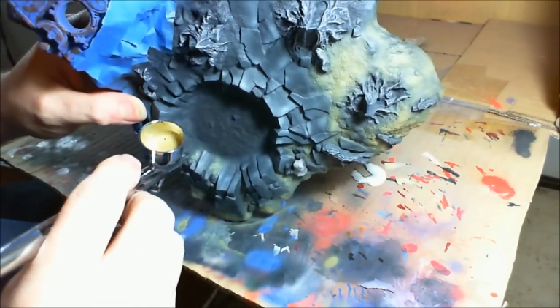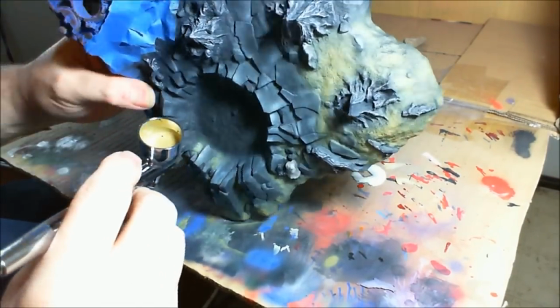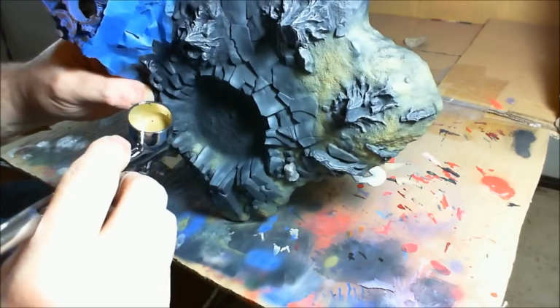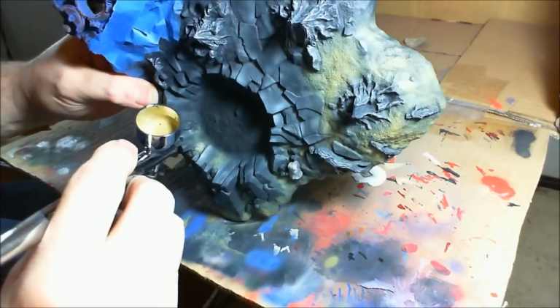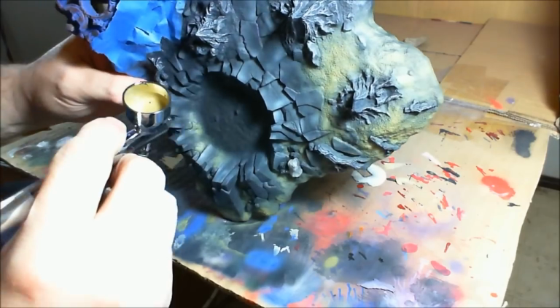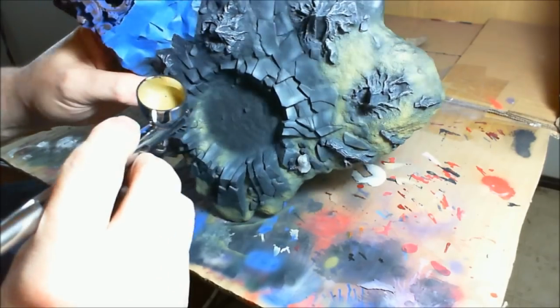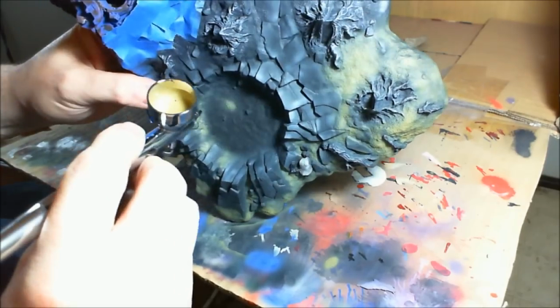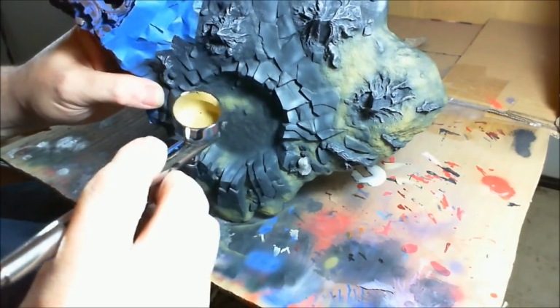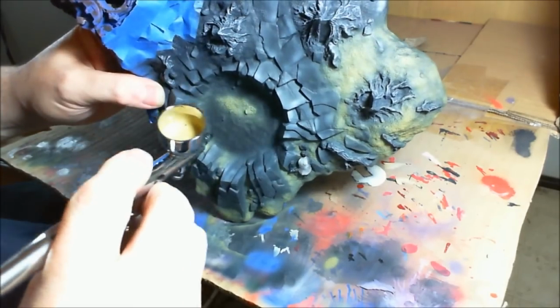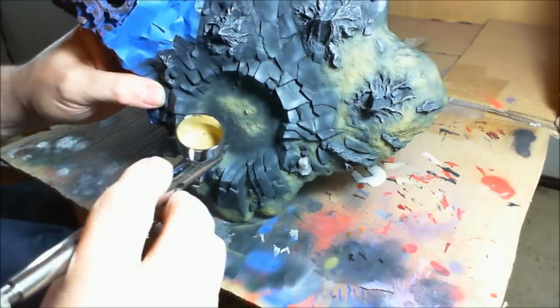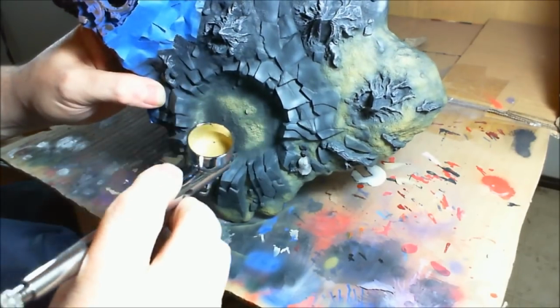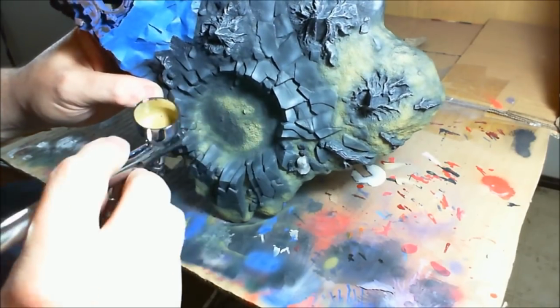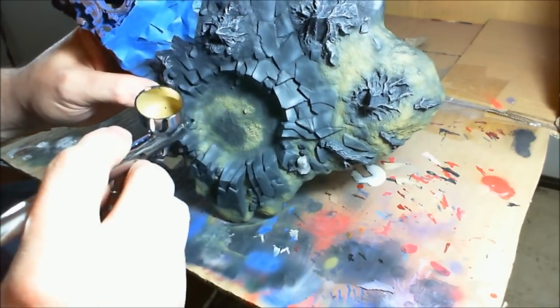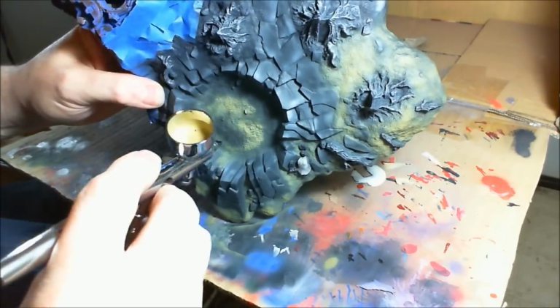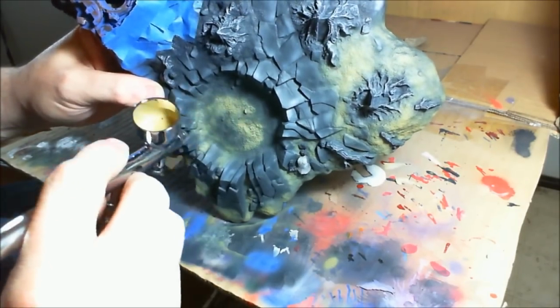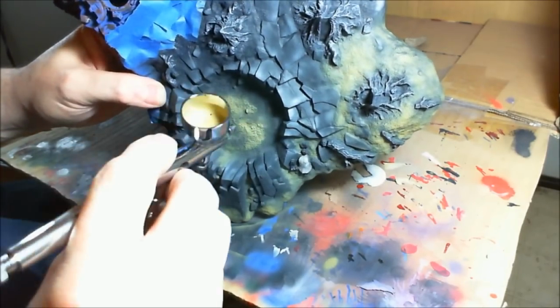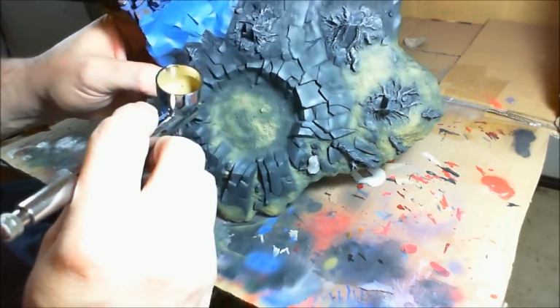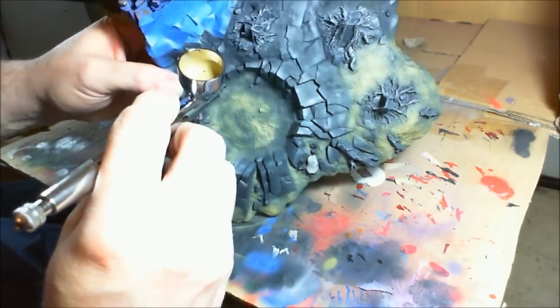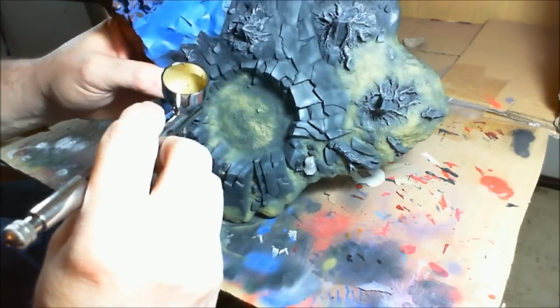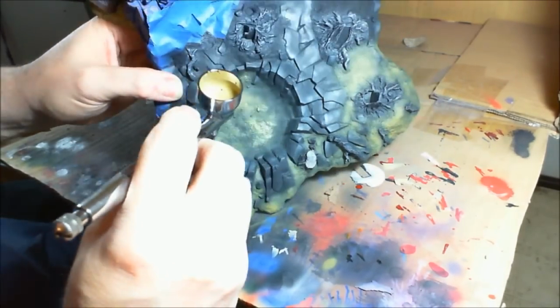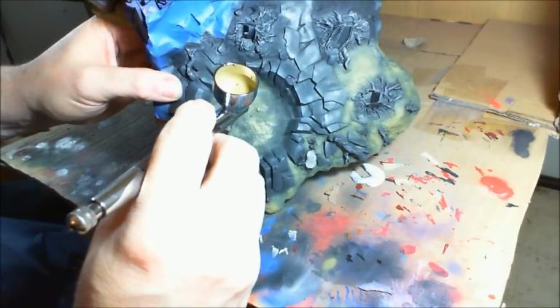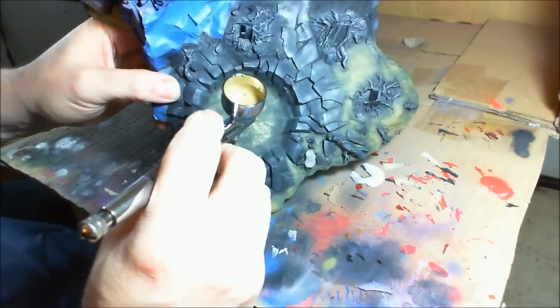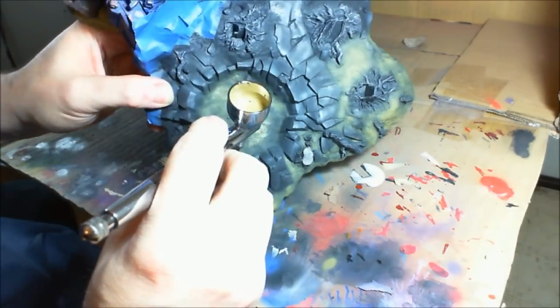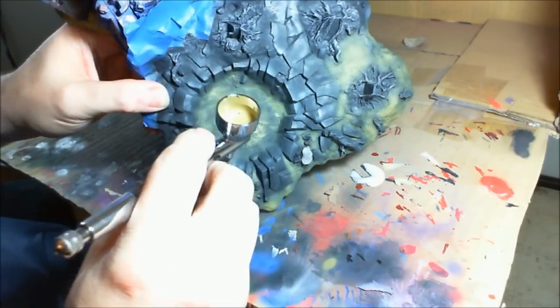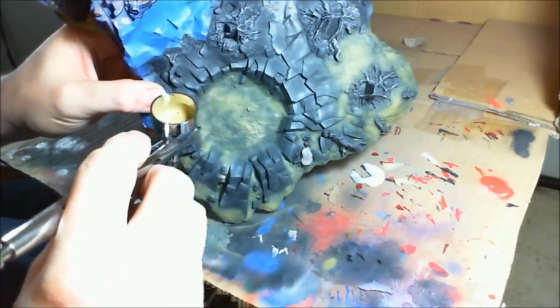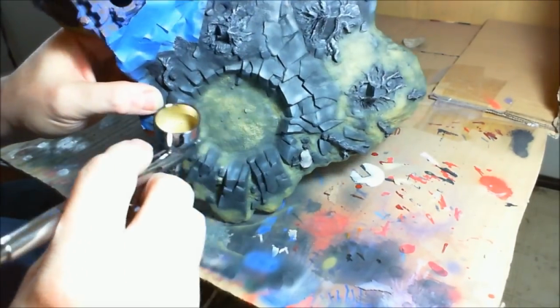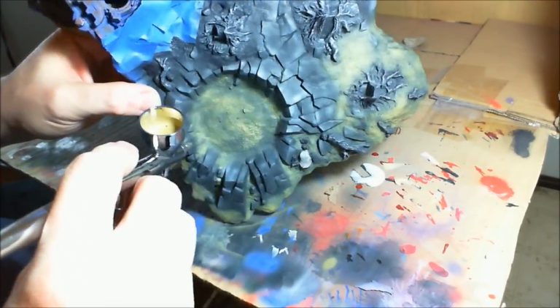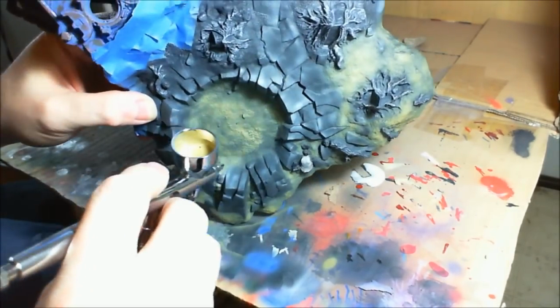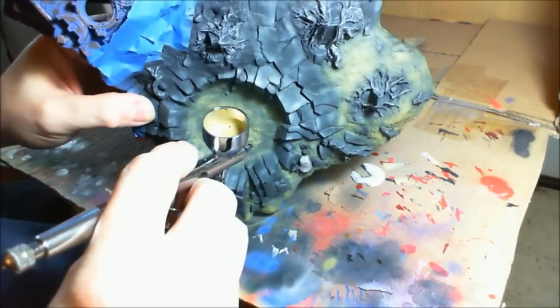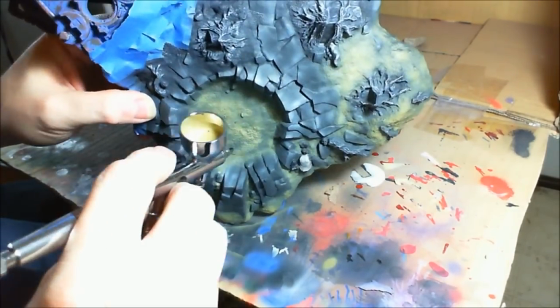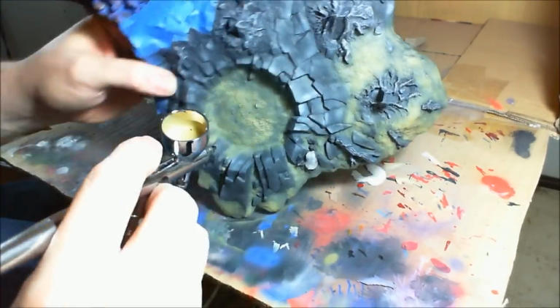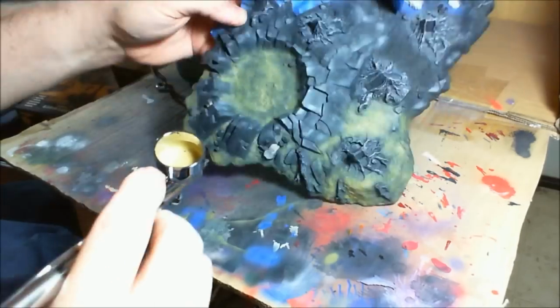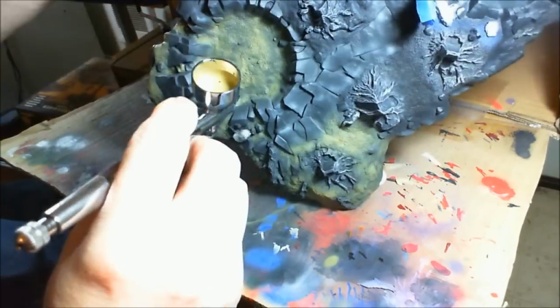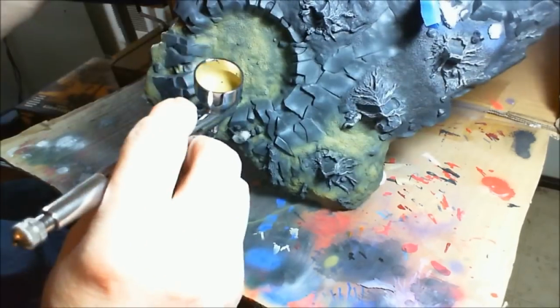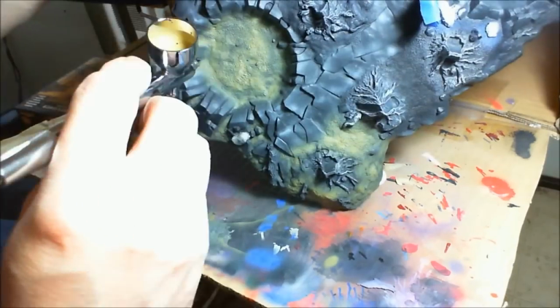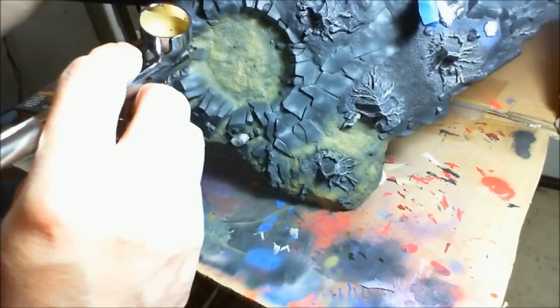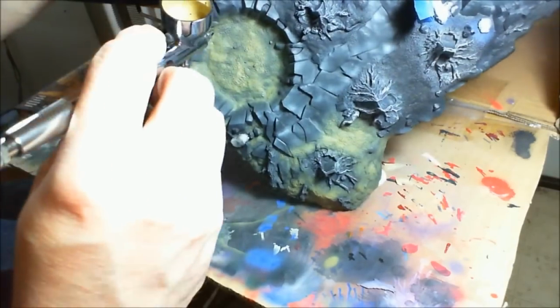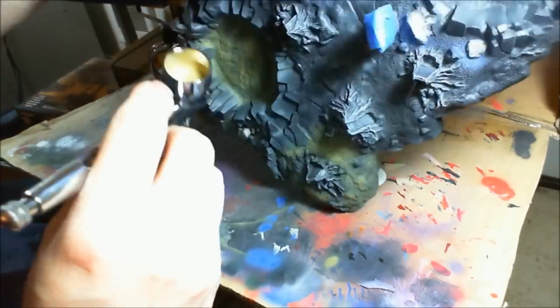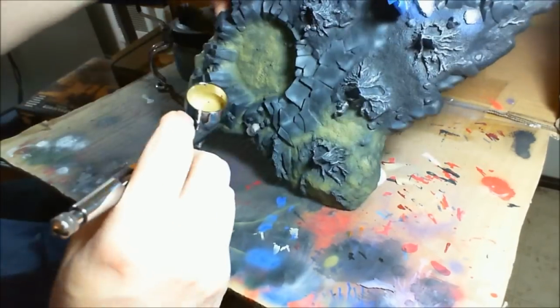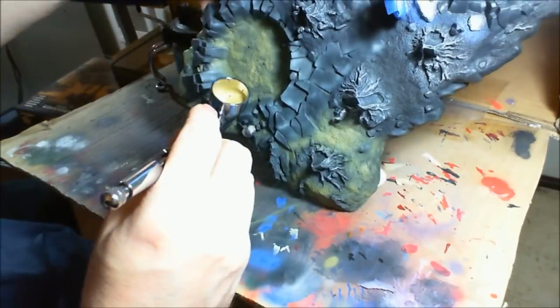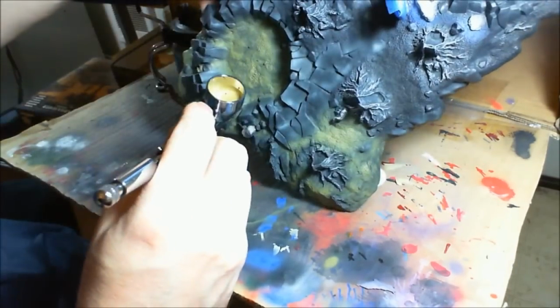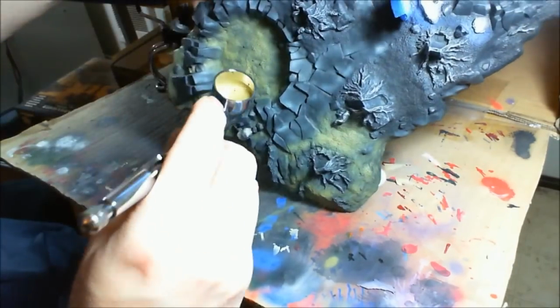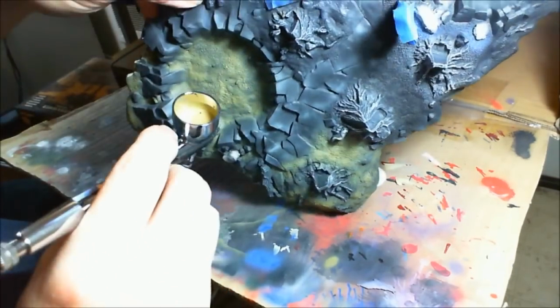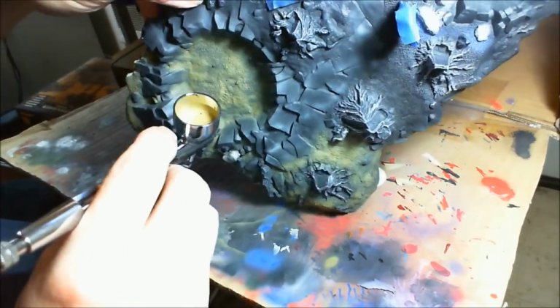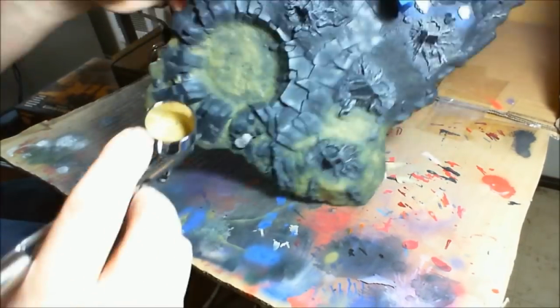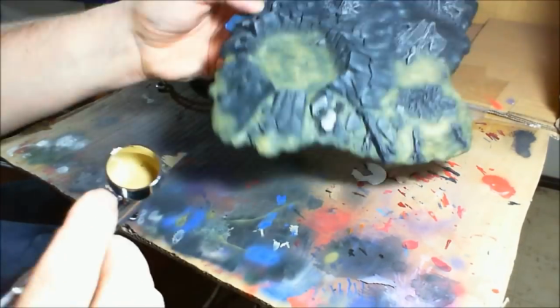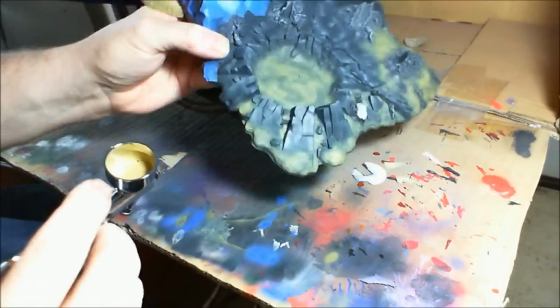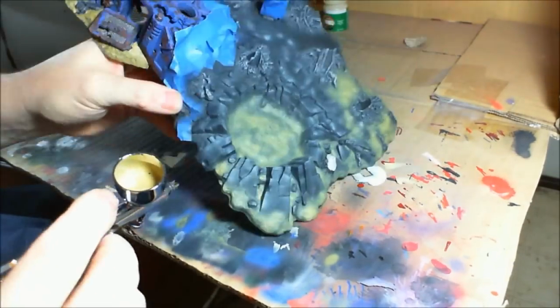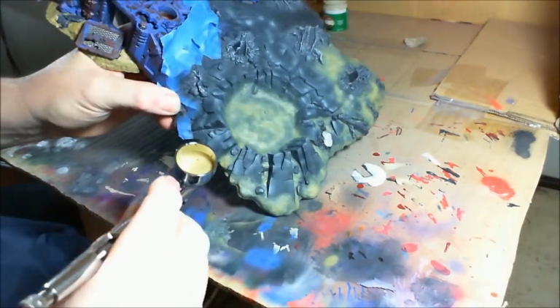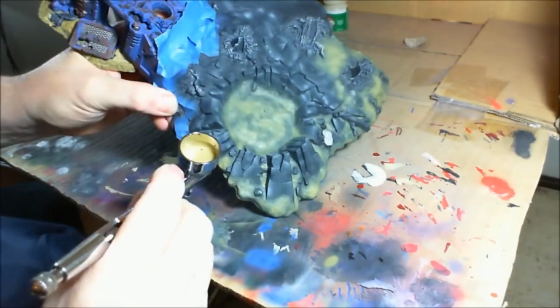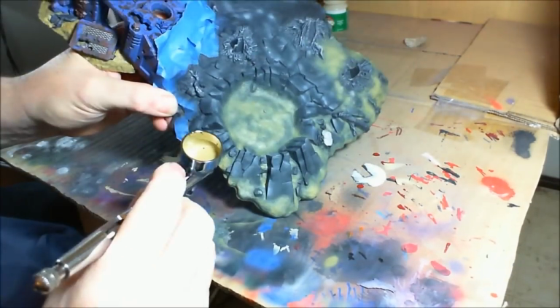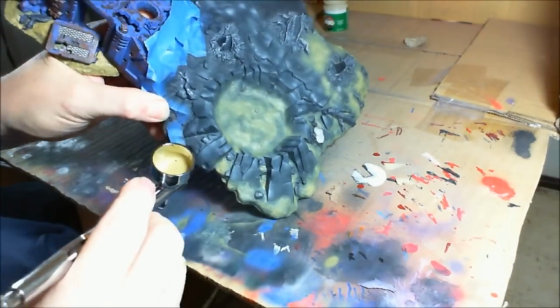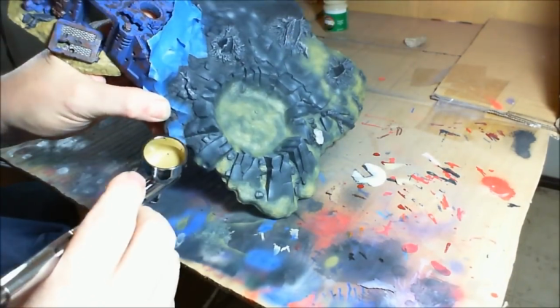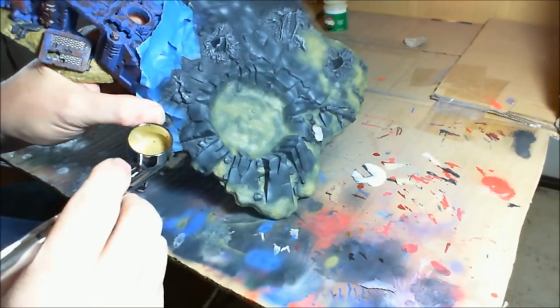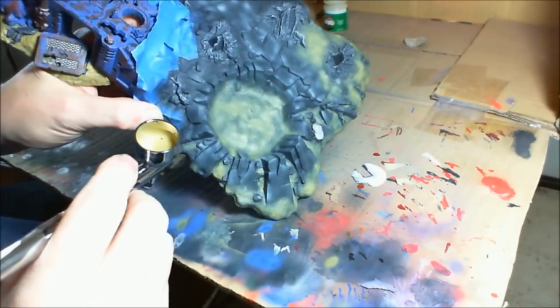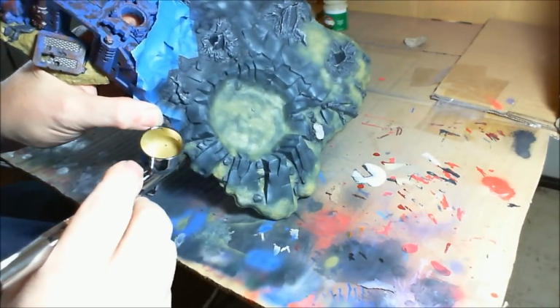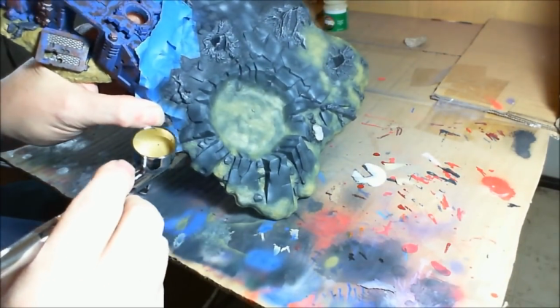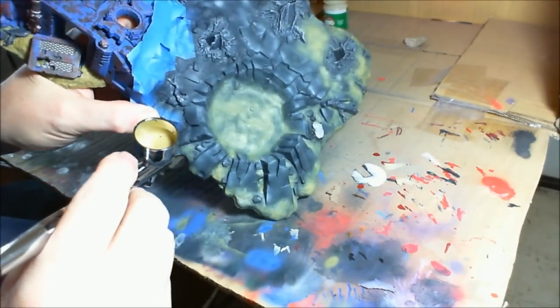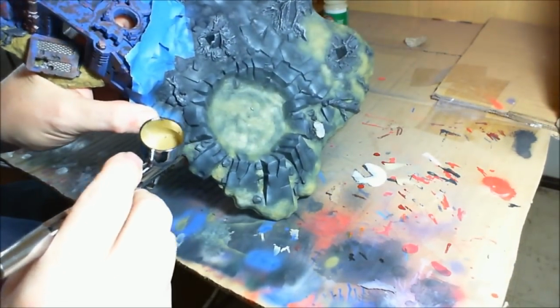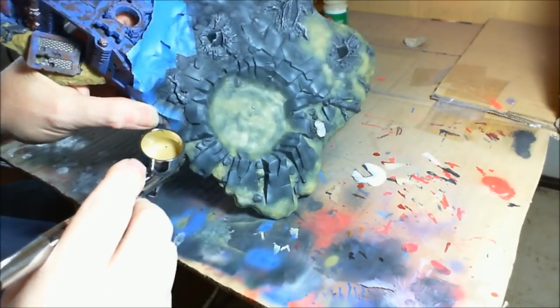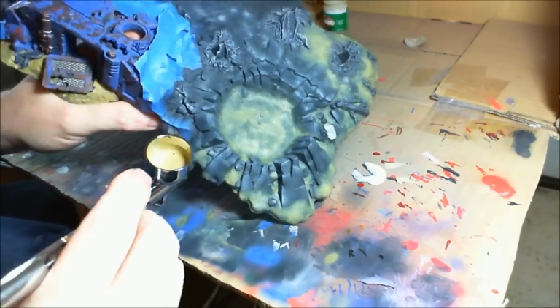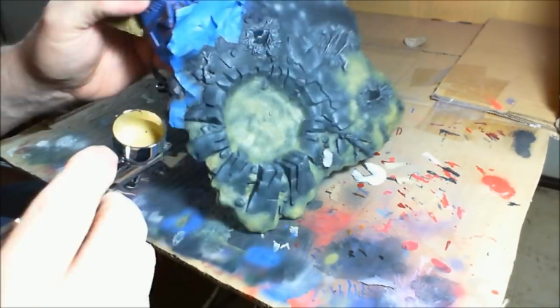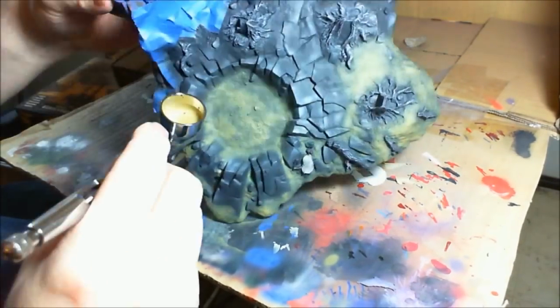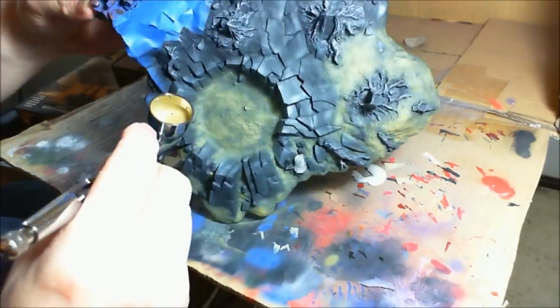So that's what we're doing — just going to go over and start the airbrushing. Sit back and enjoy the show.